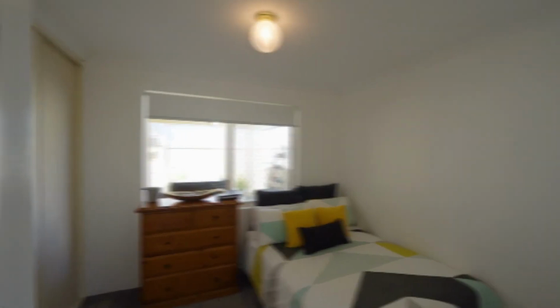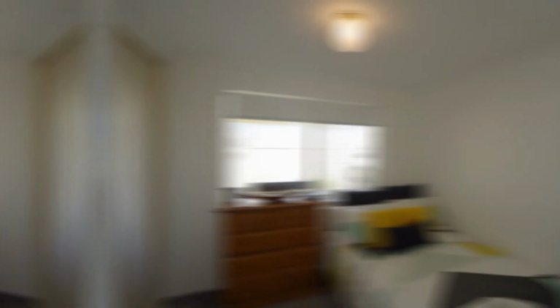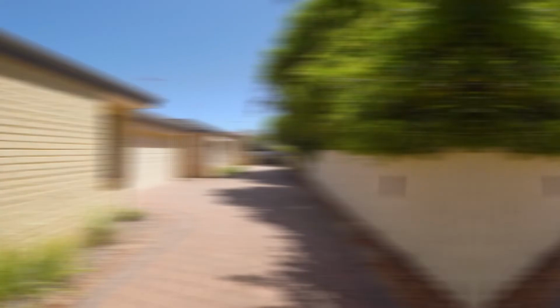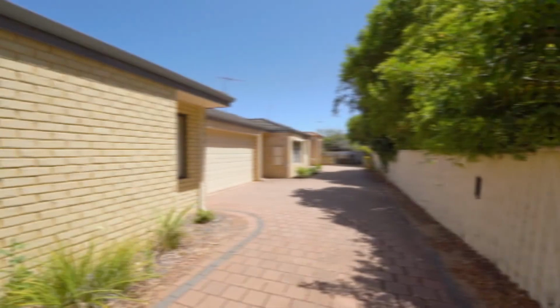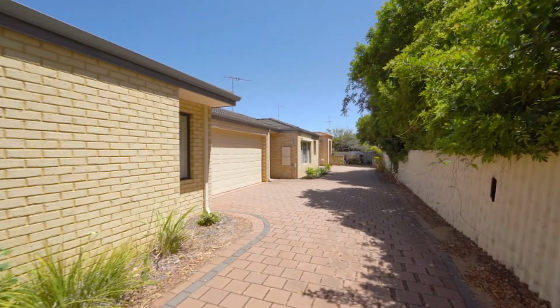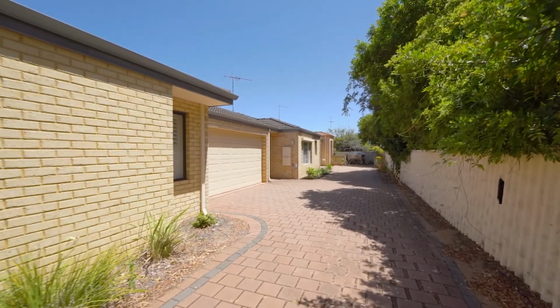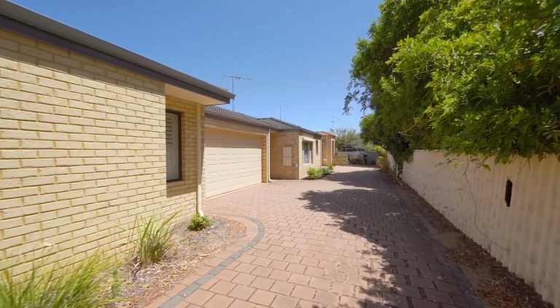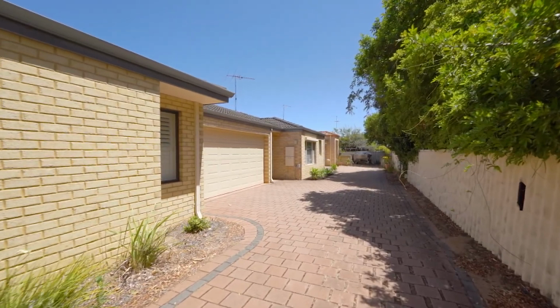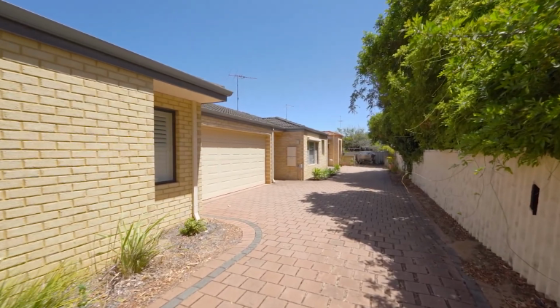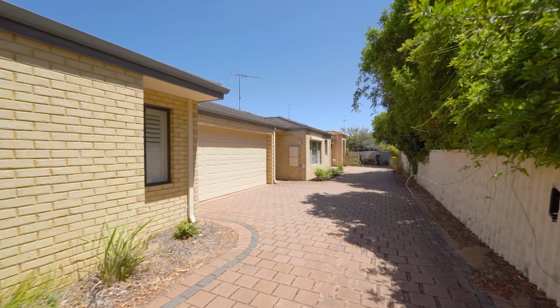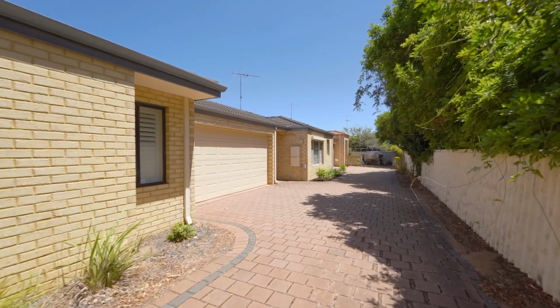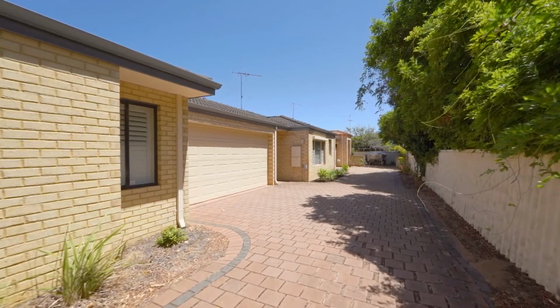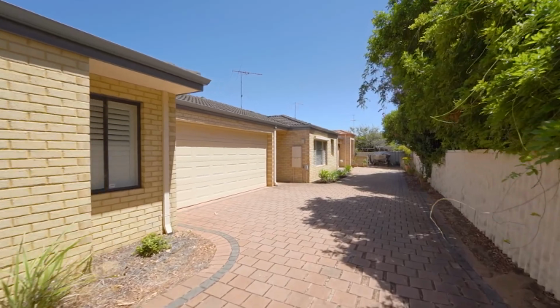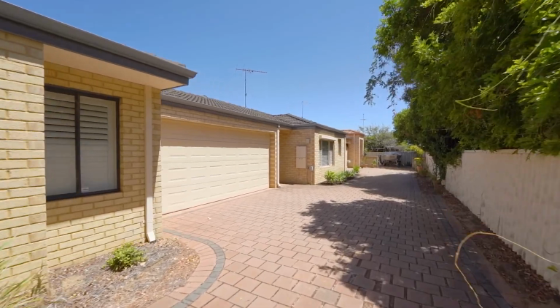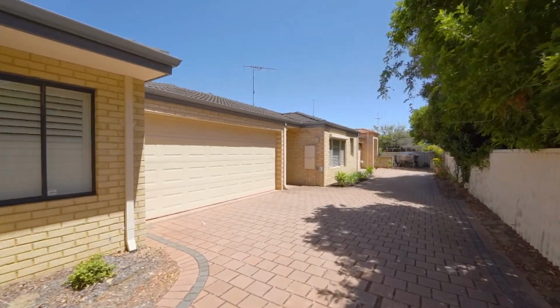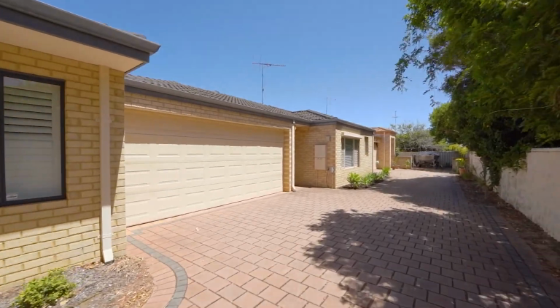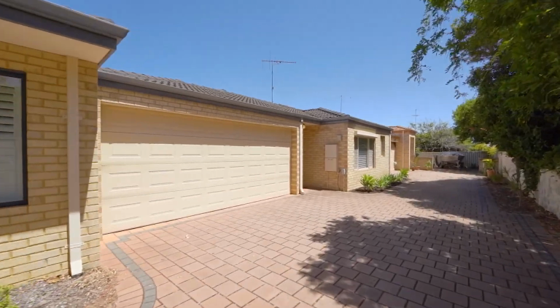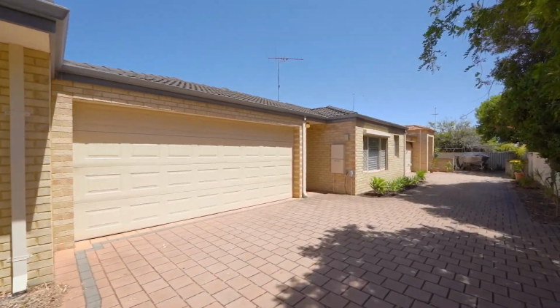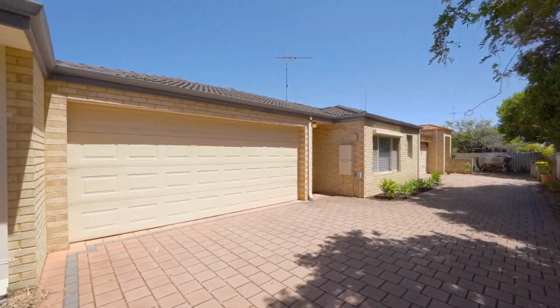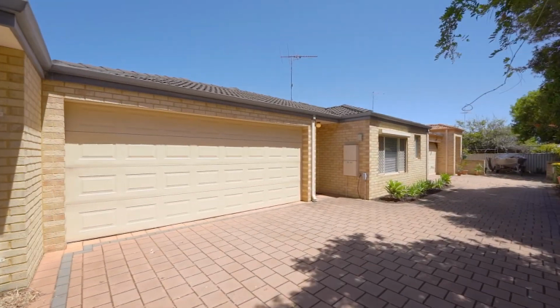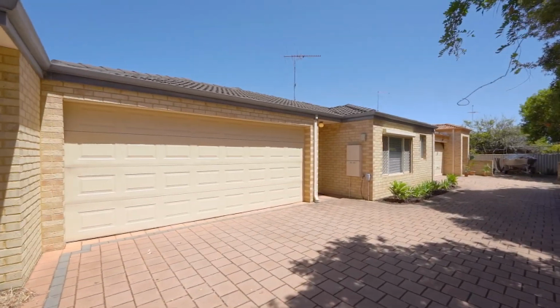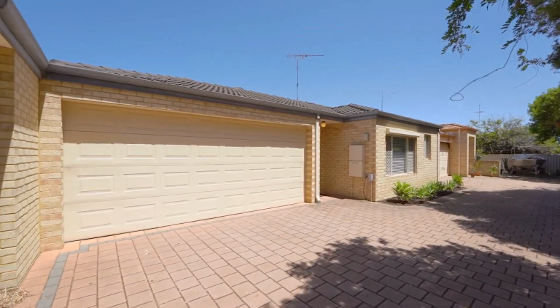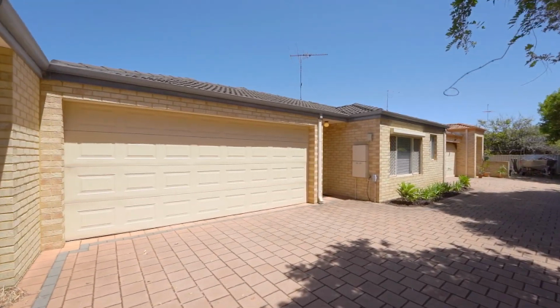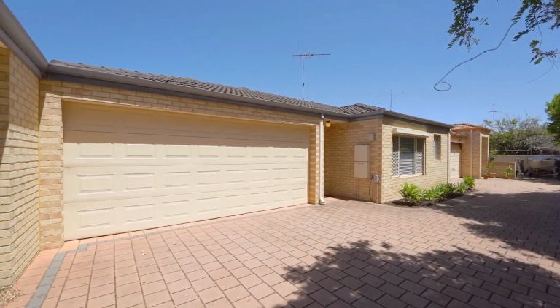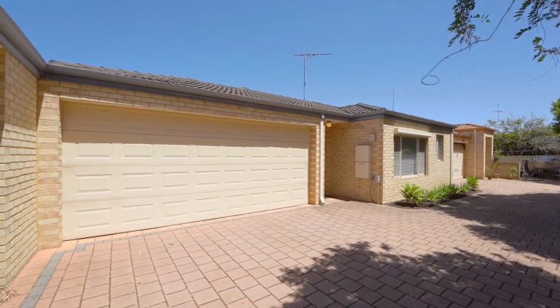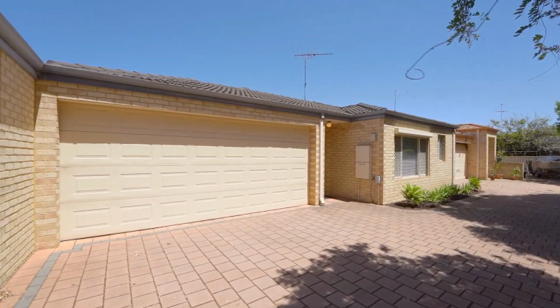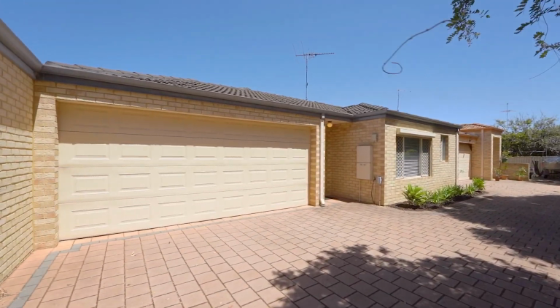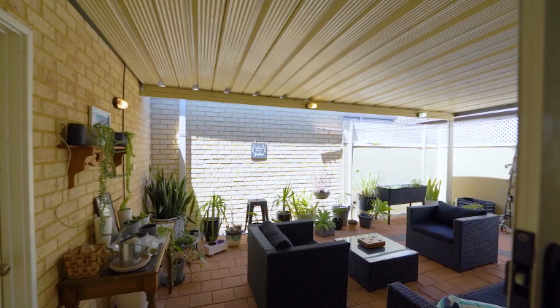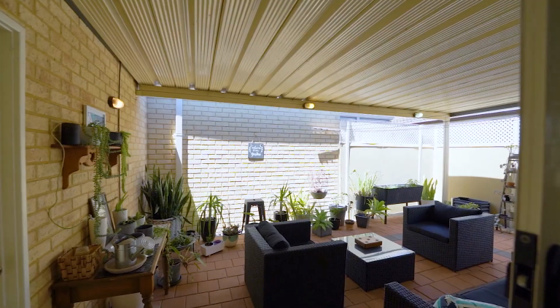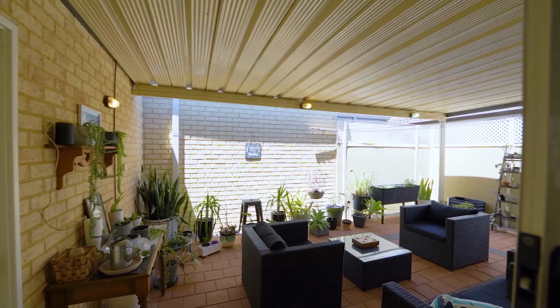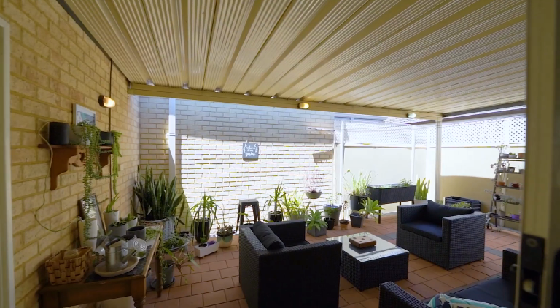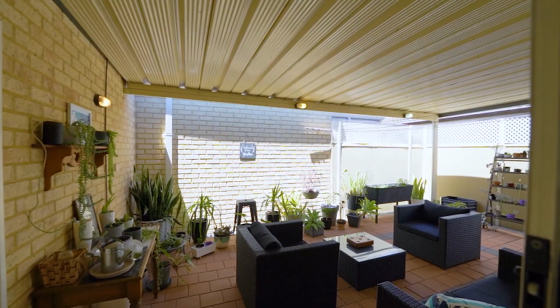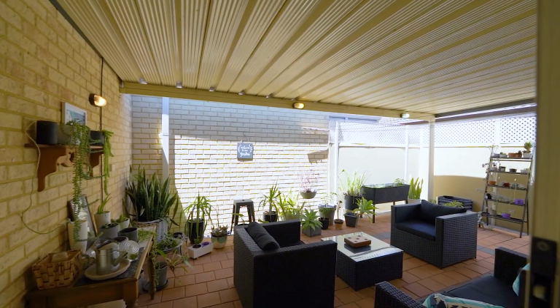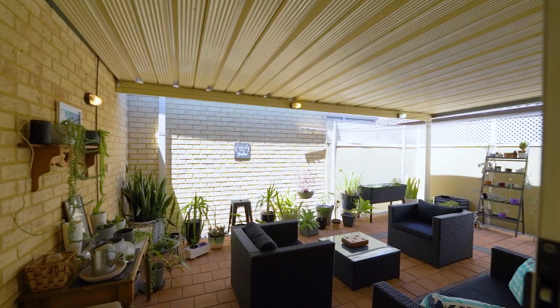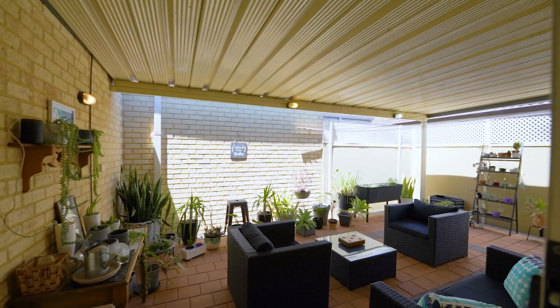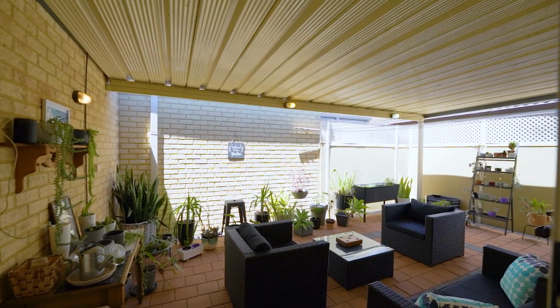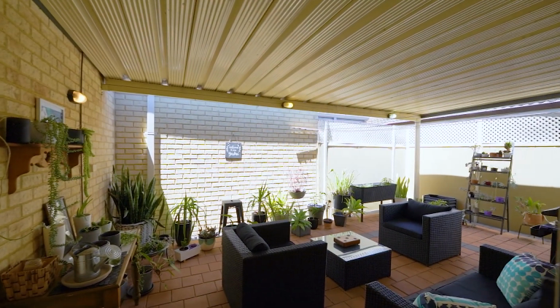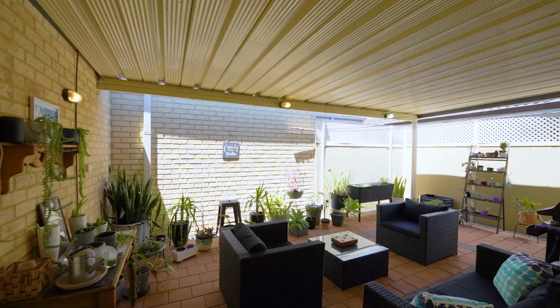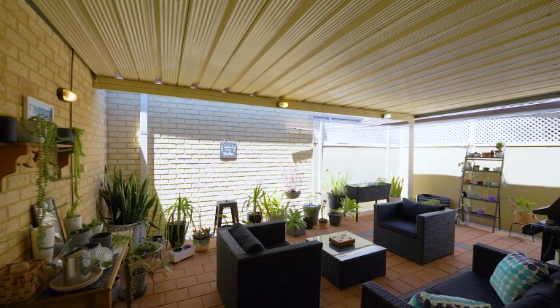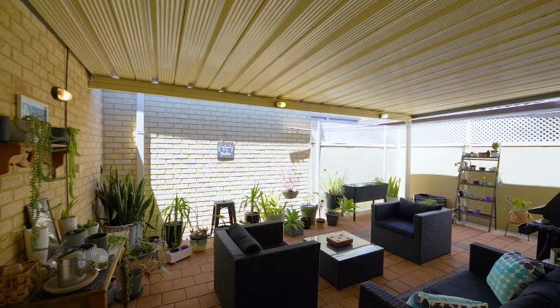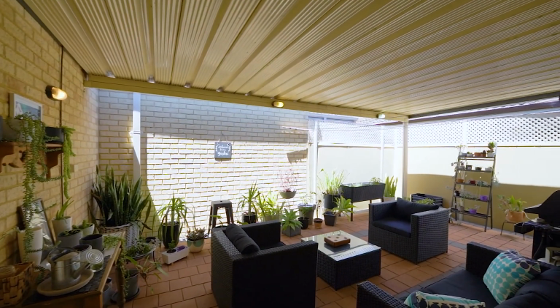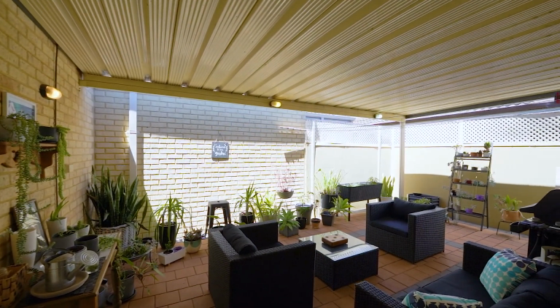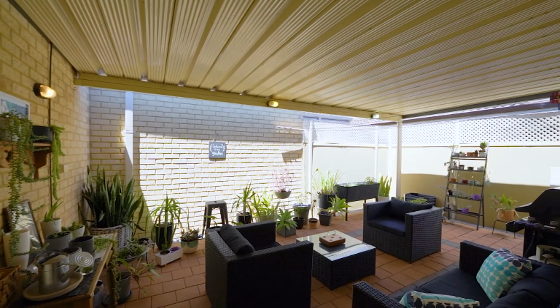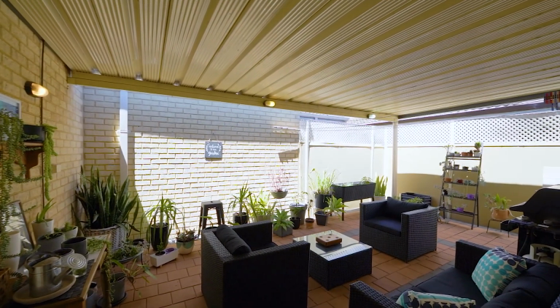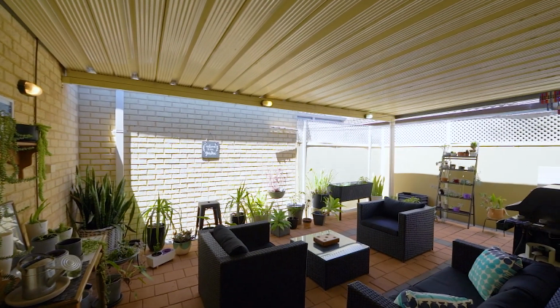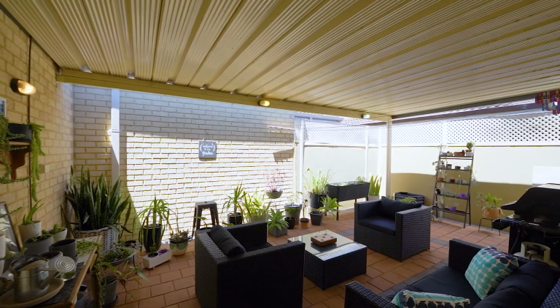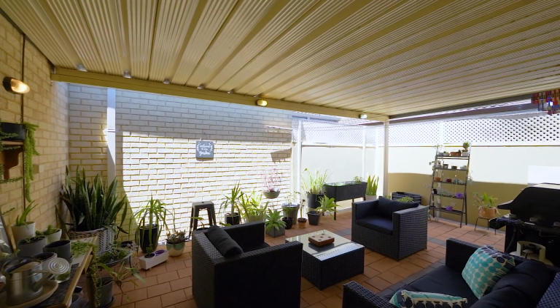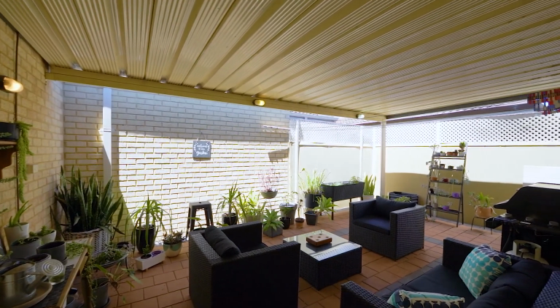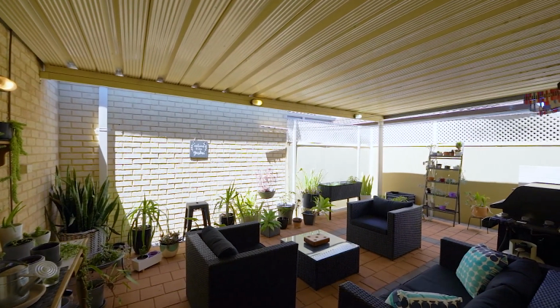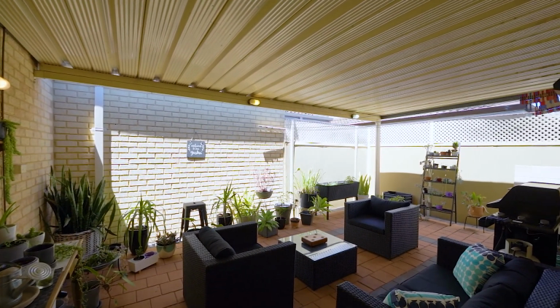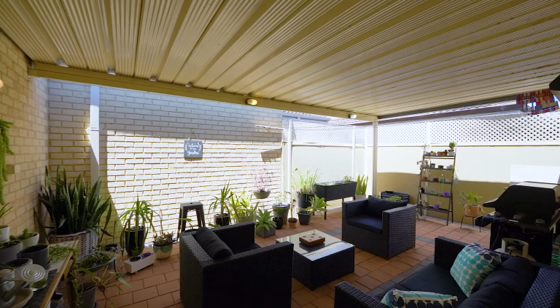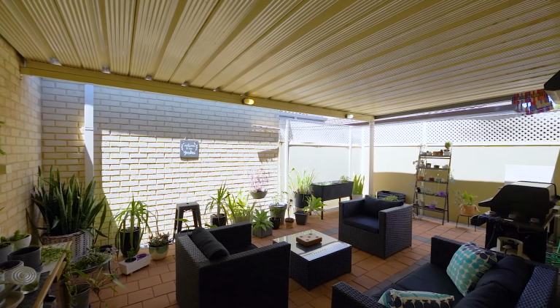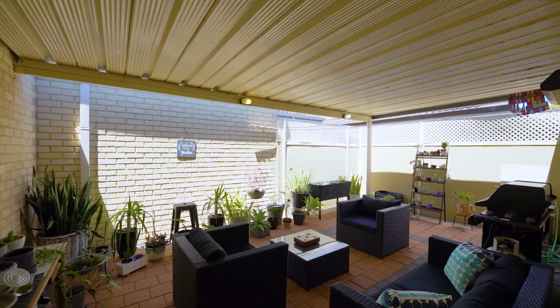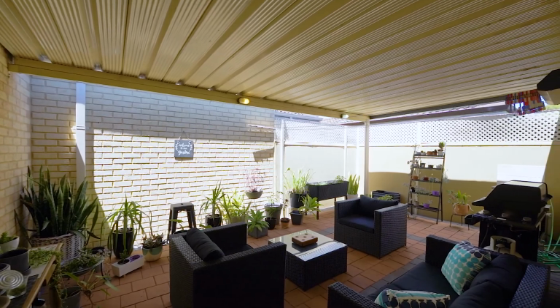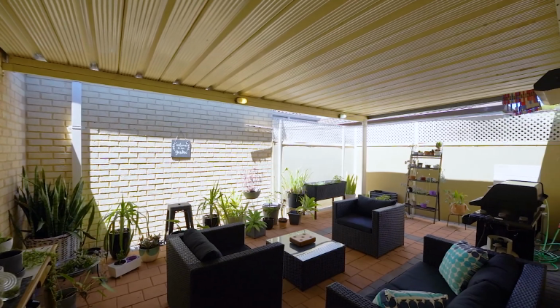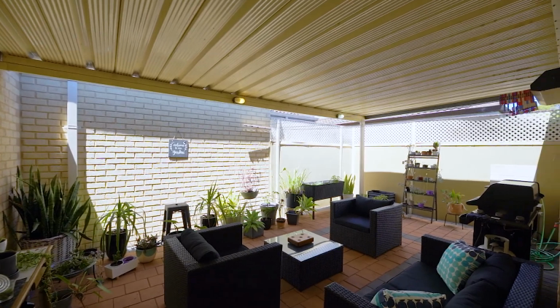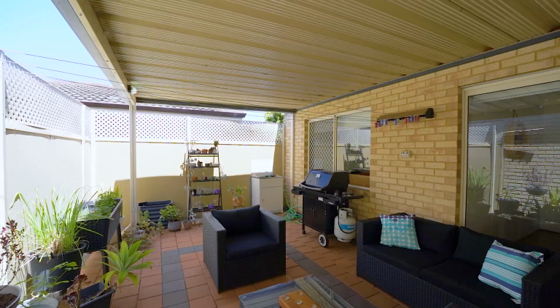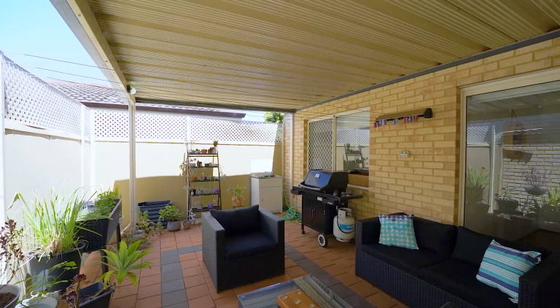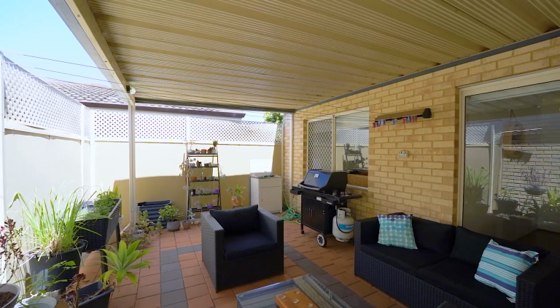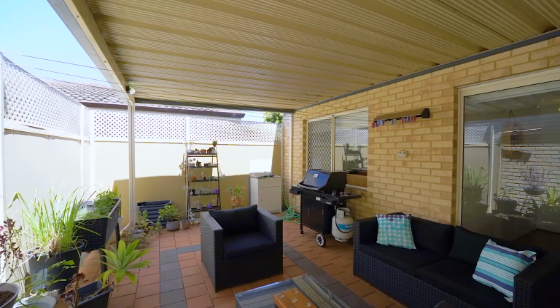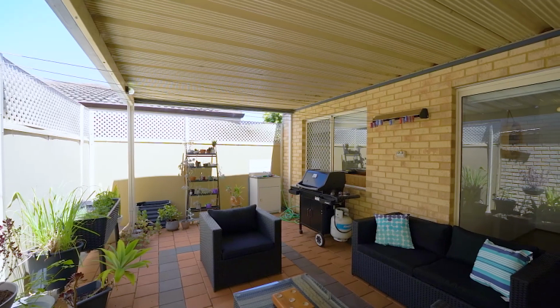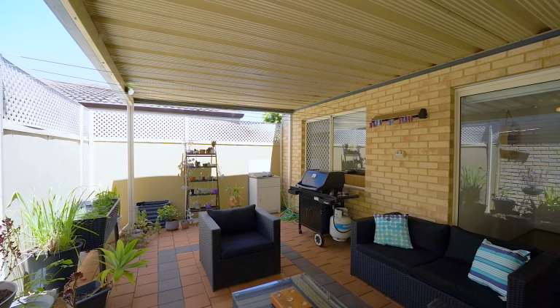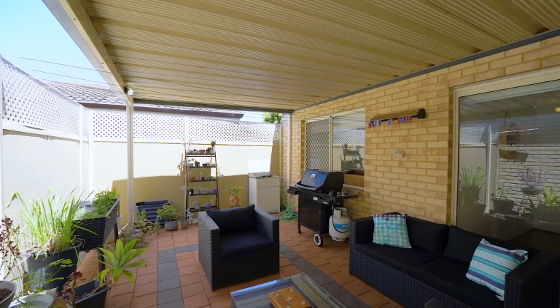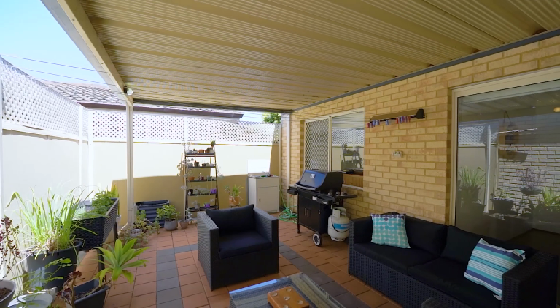To finish the home, you've got a lovely double lock-up garage and wind down in the afternoon under your very own patio al fresco area.